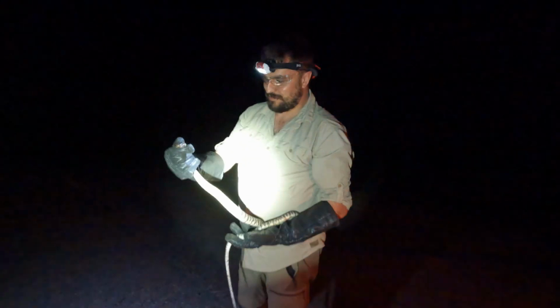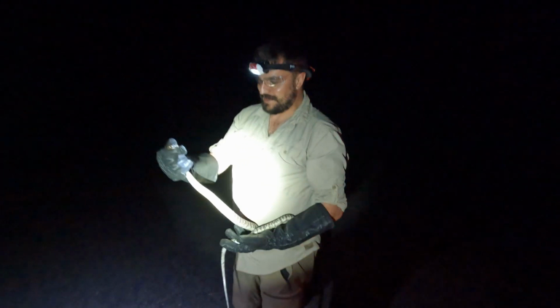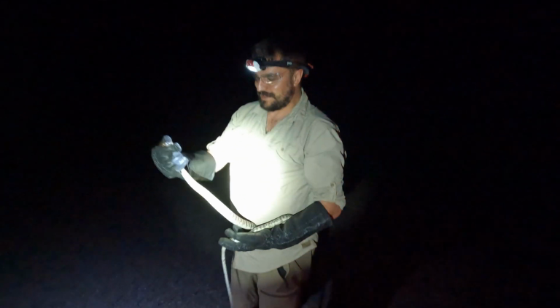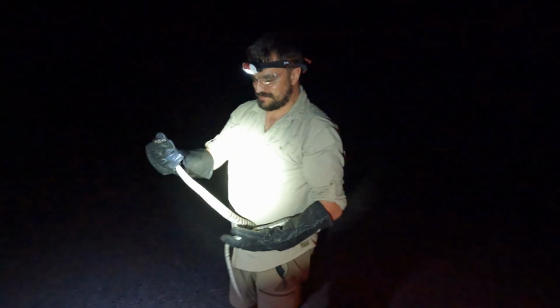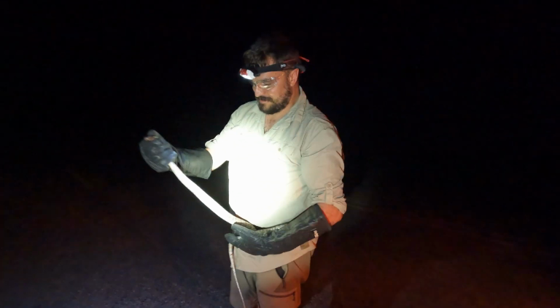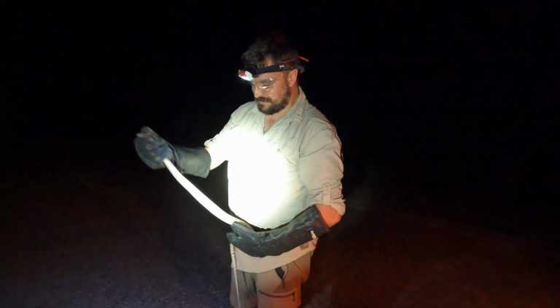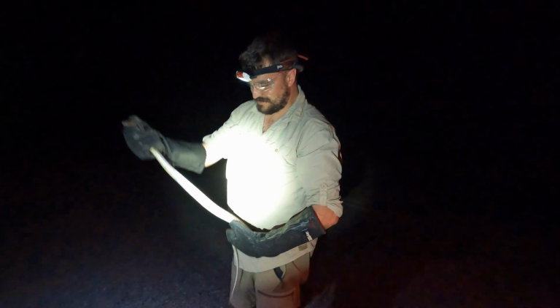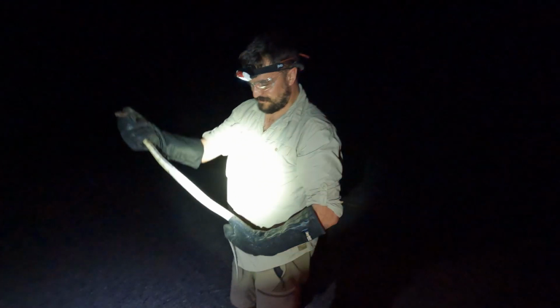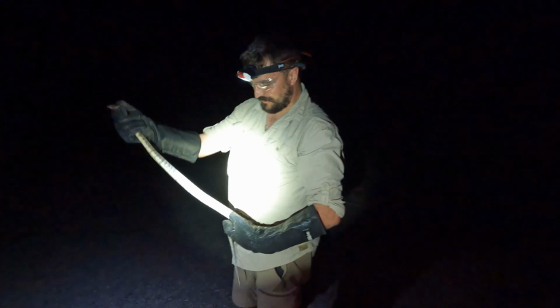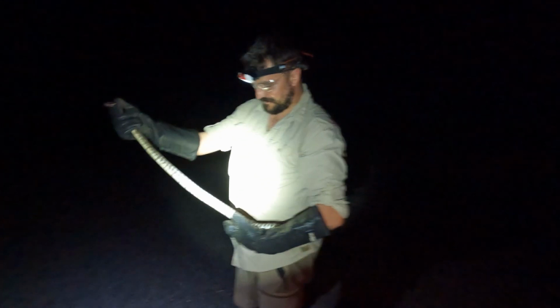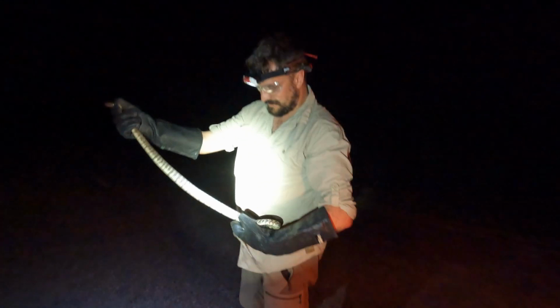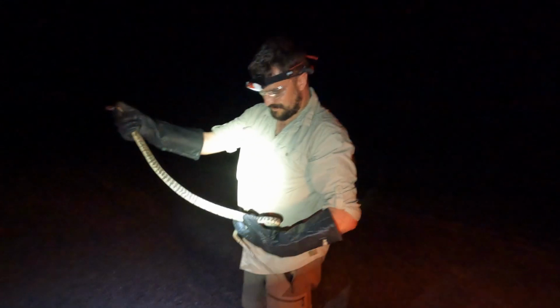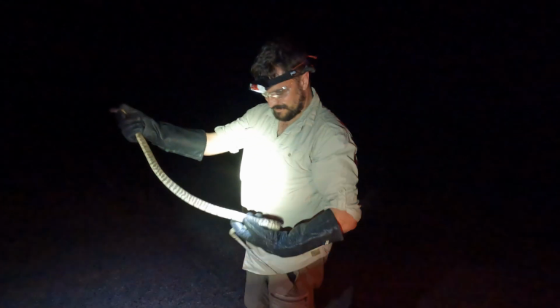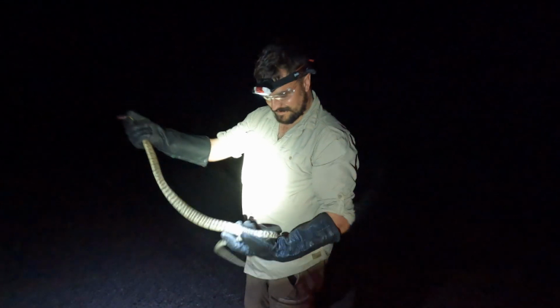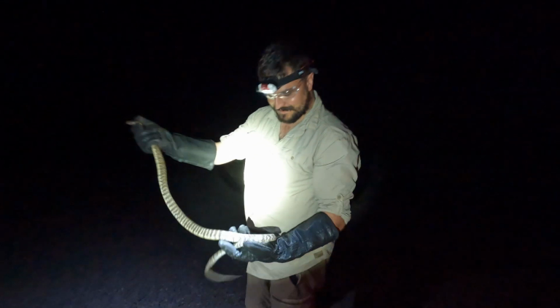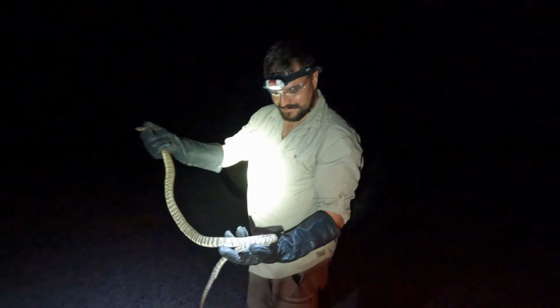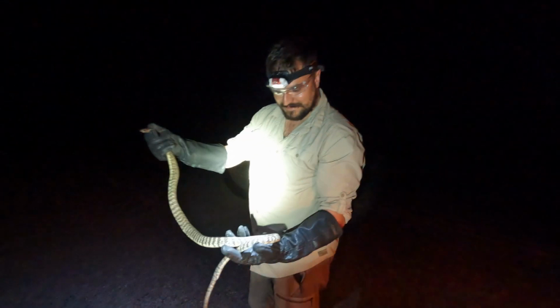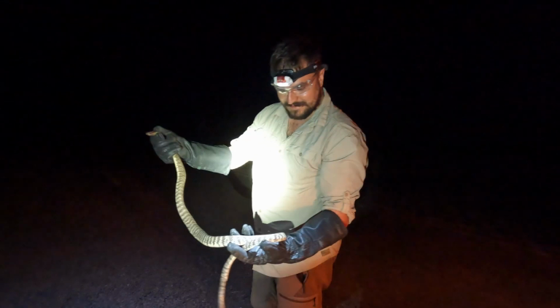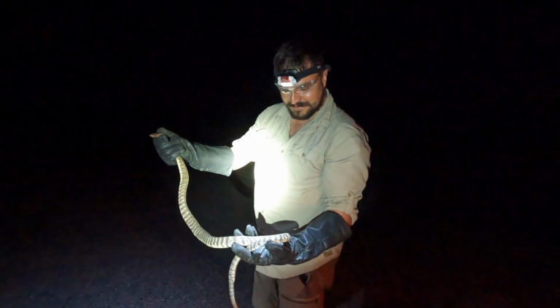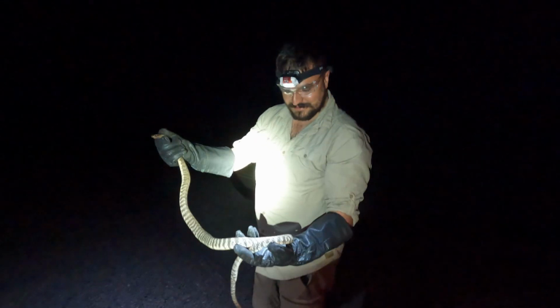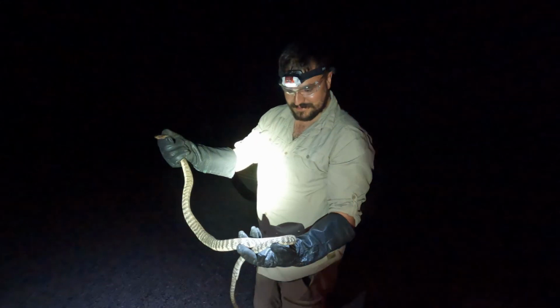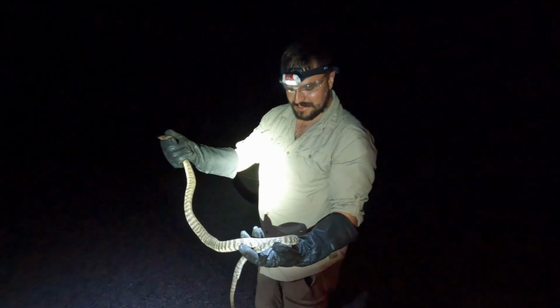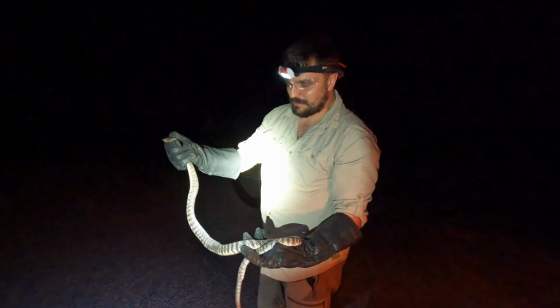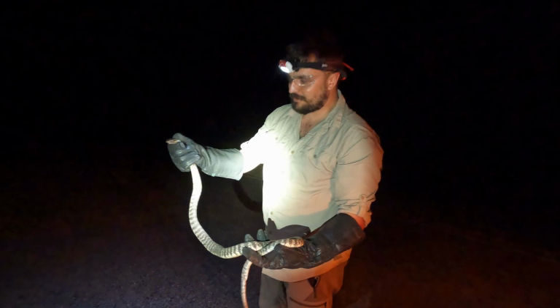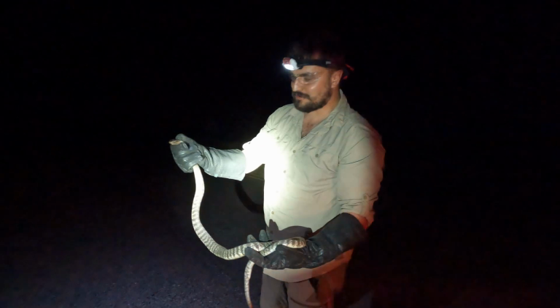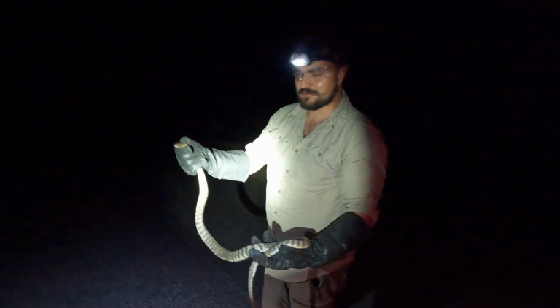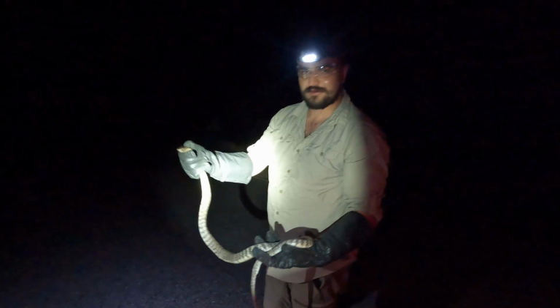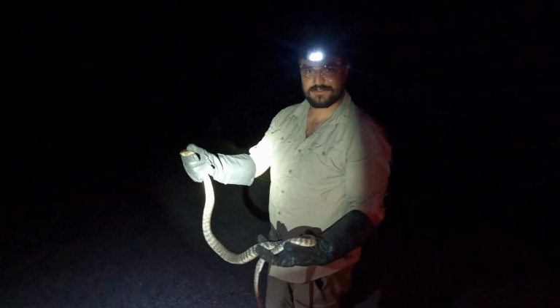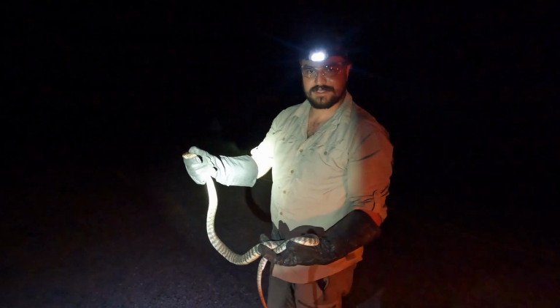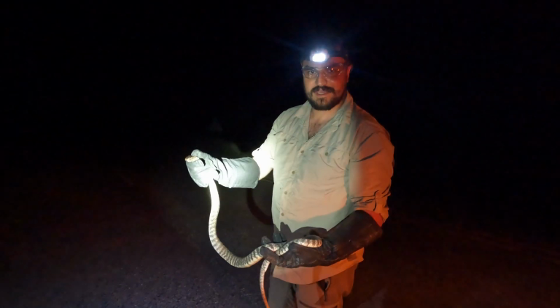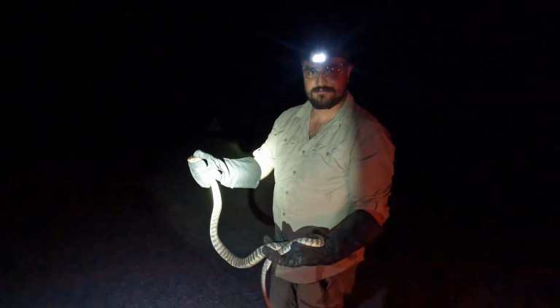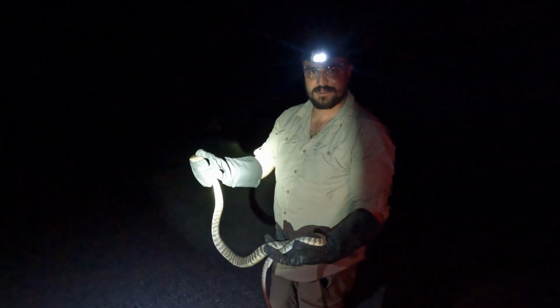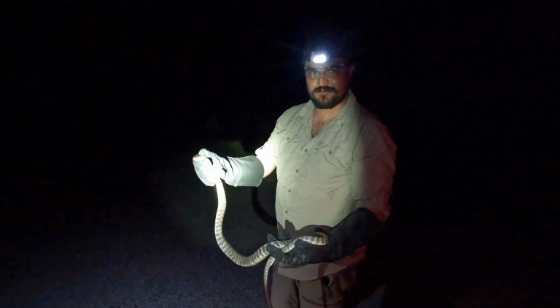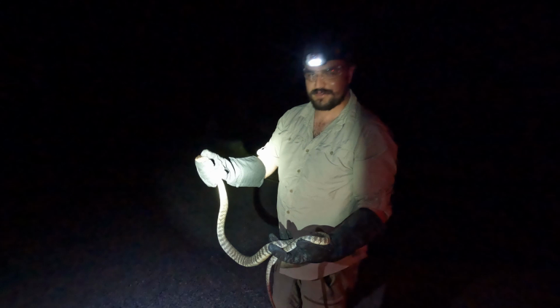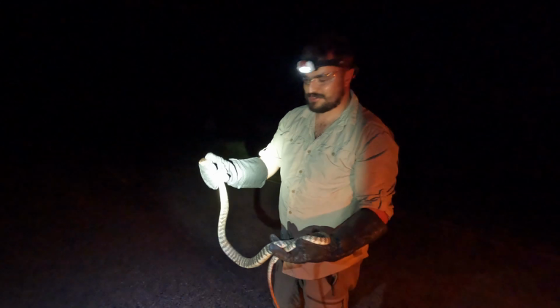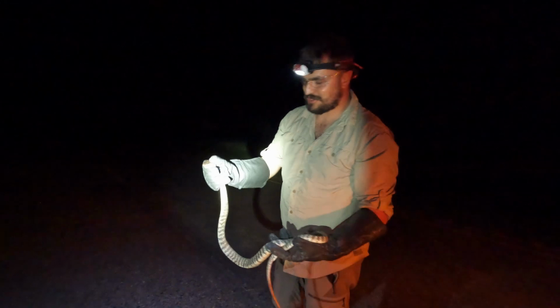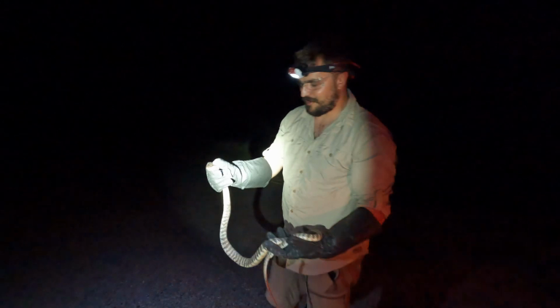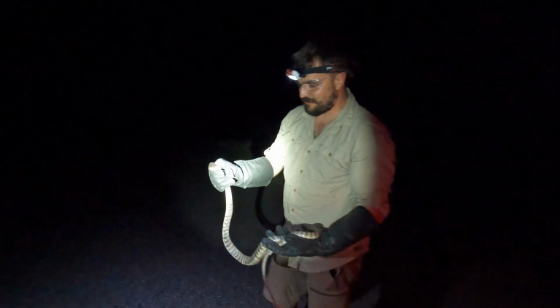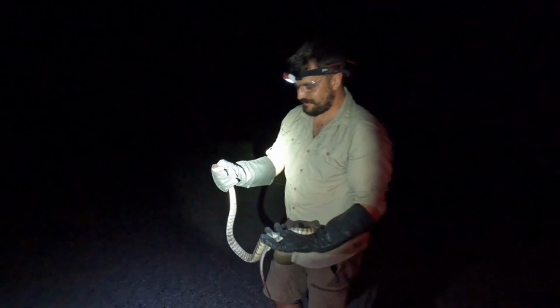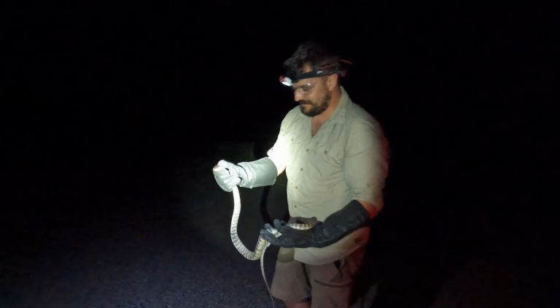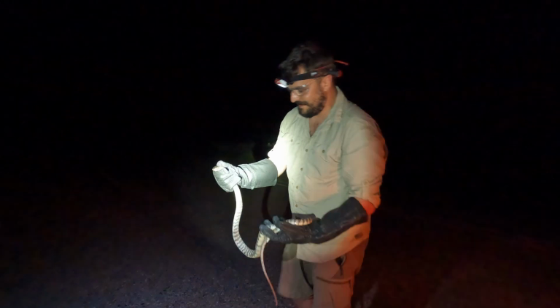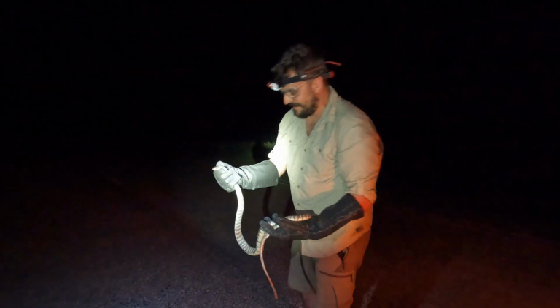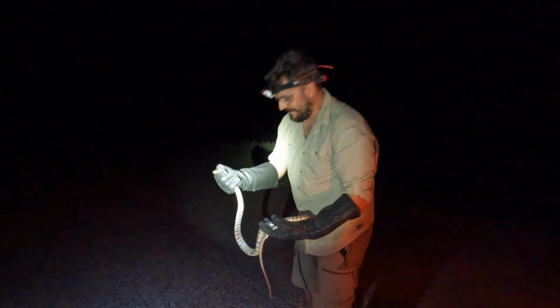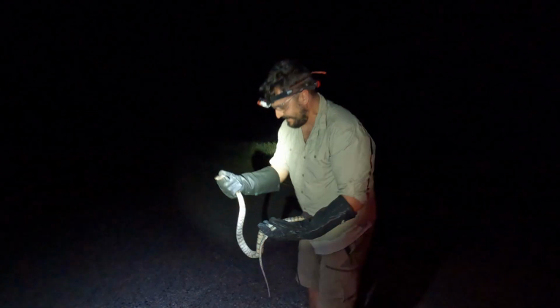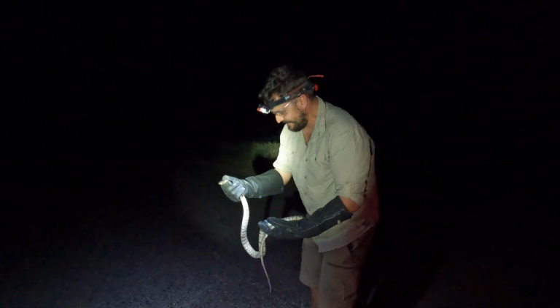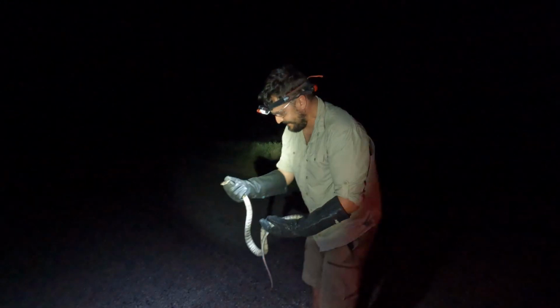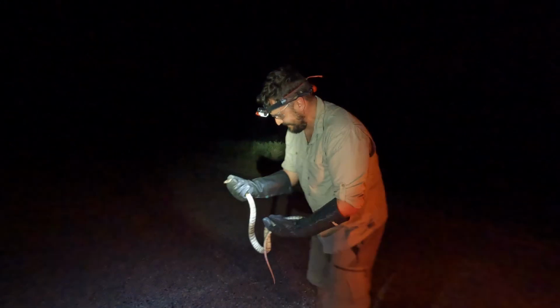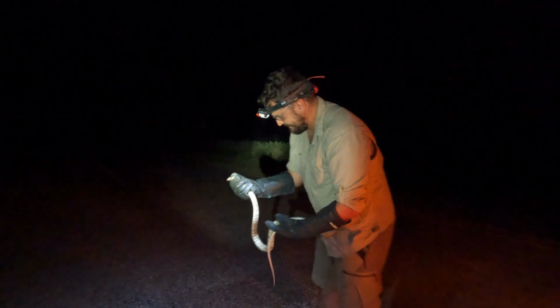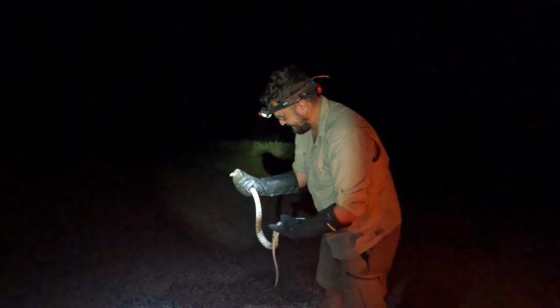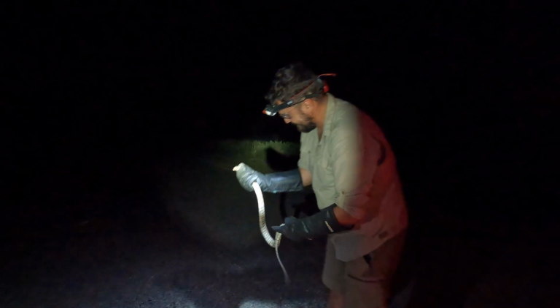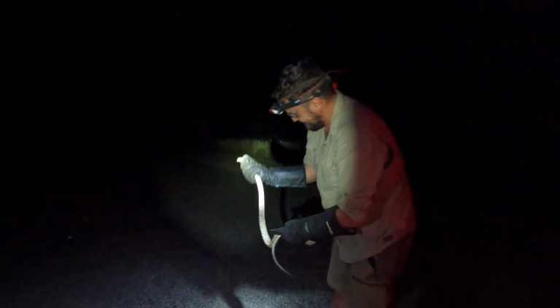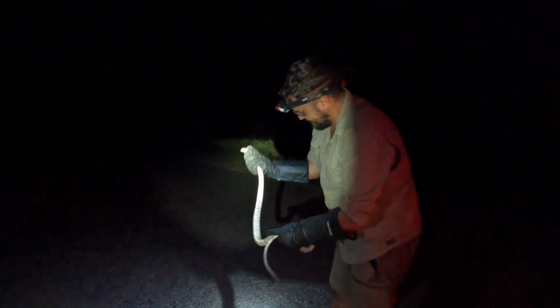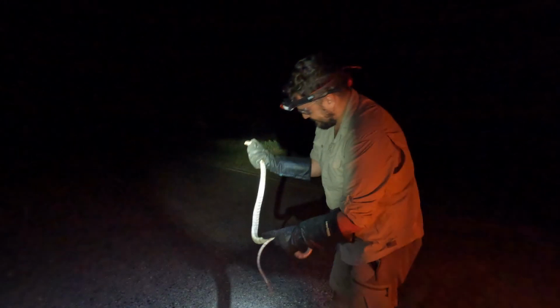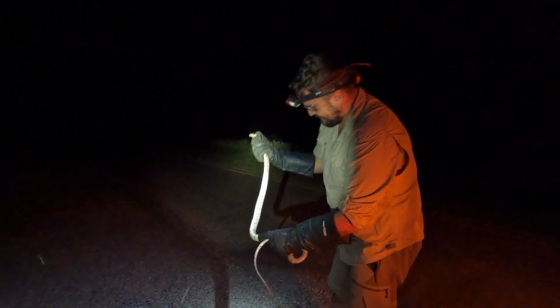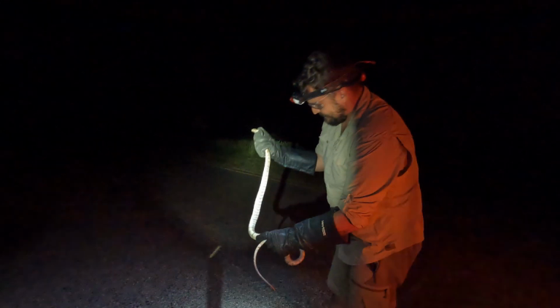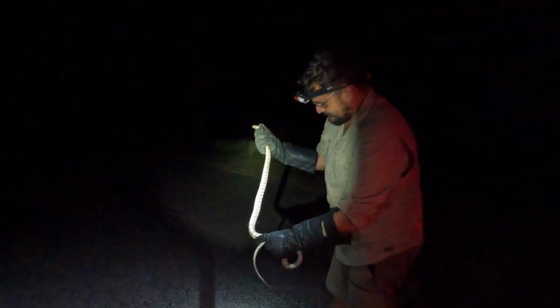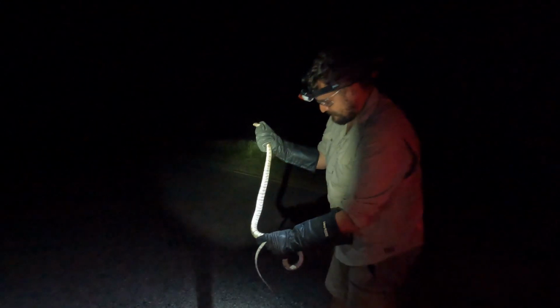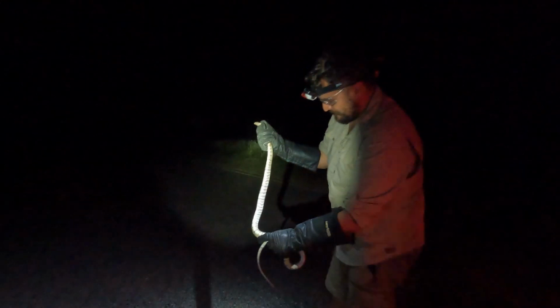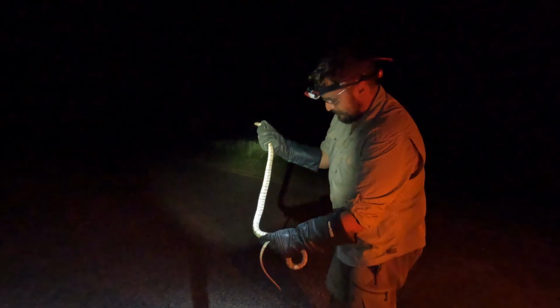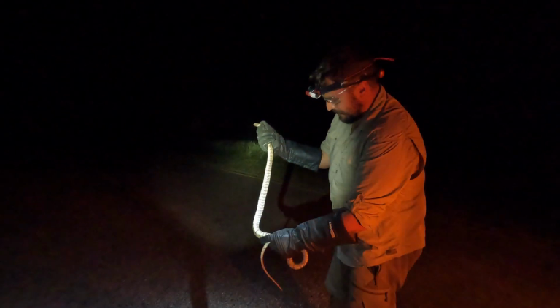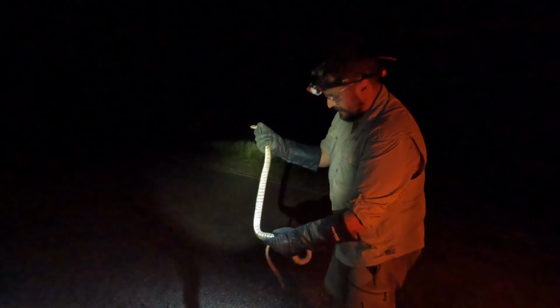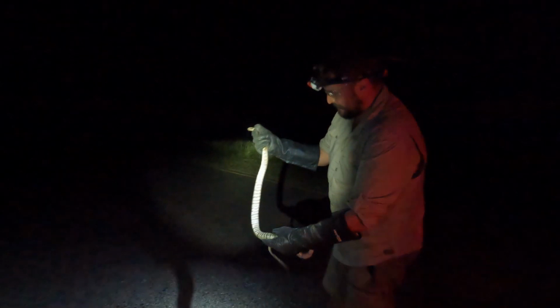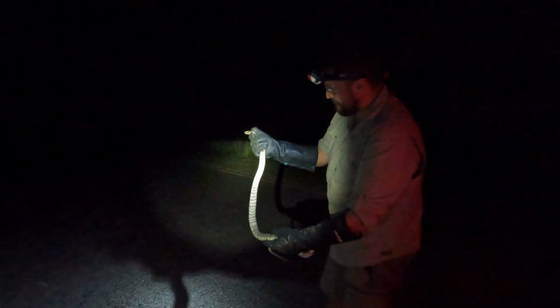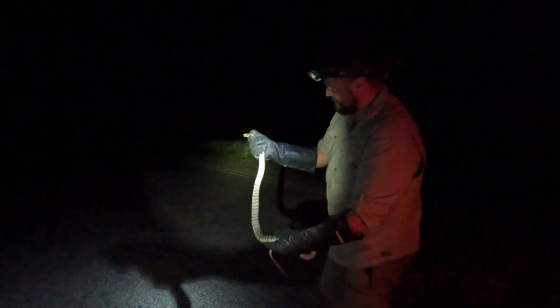A big zebra spitter just came out on the road and gave me a real shower!